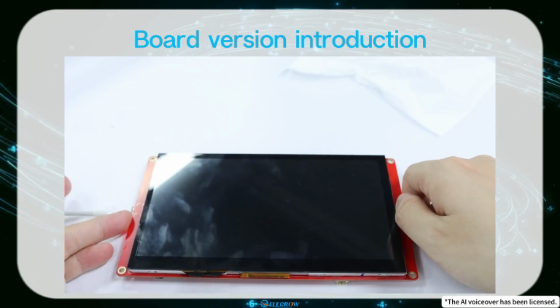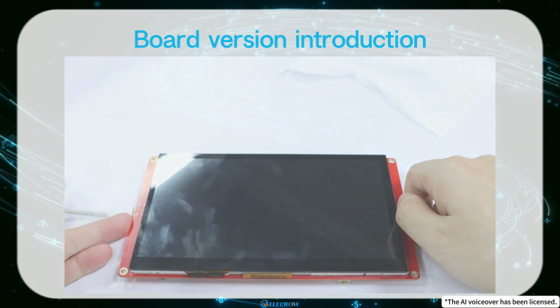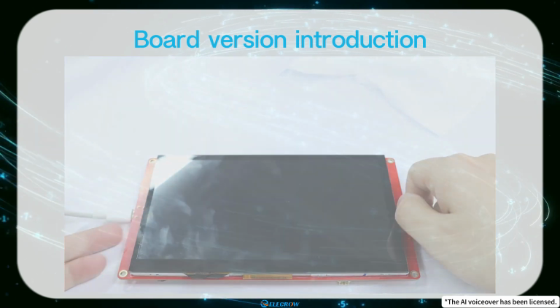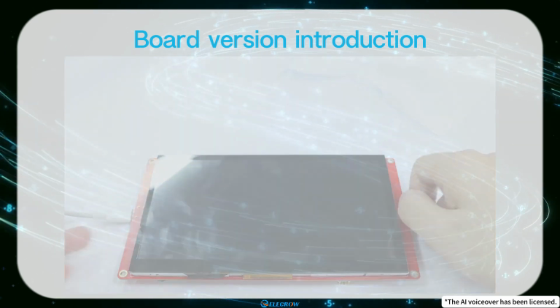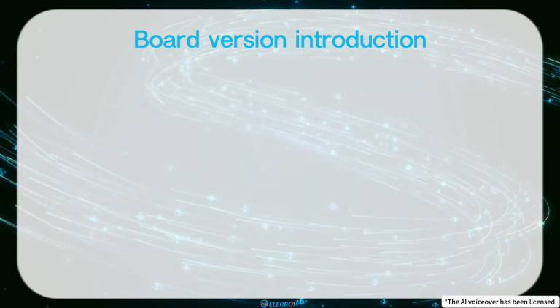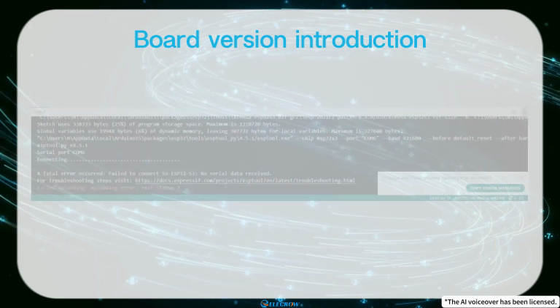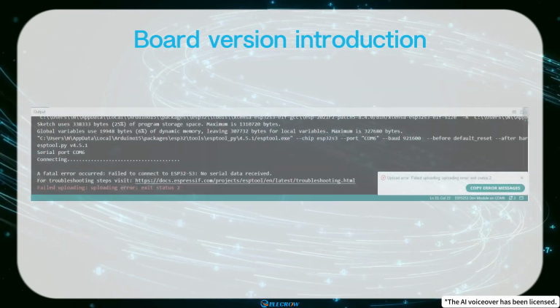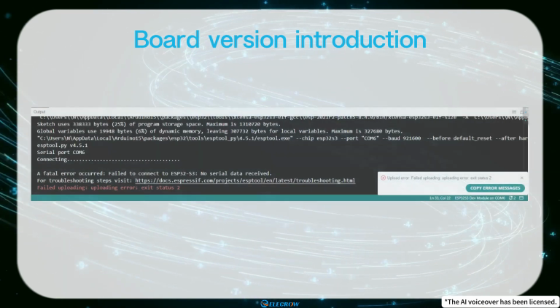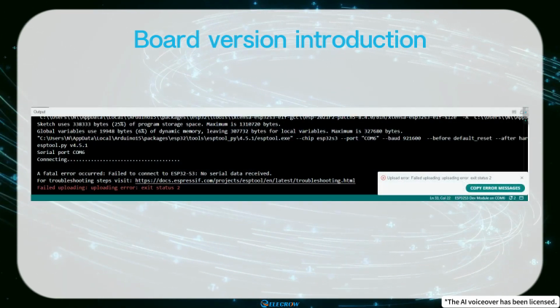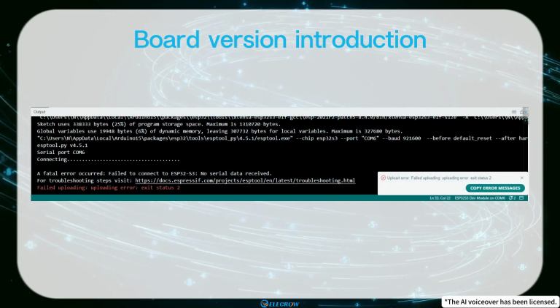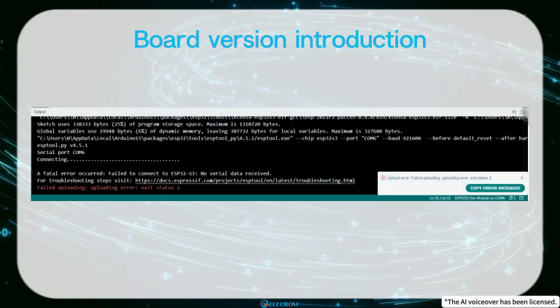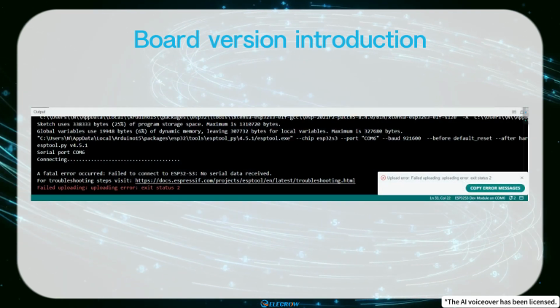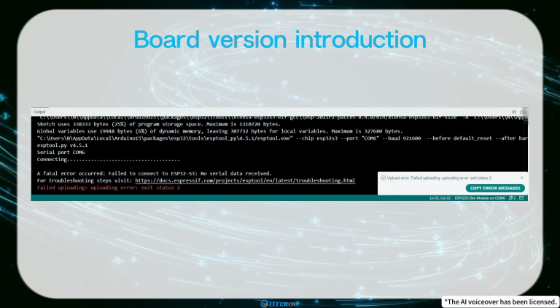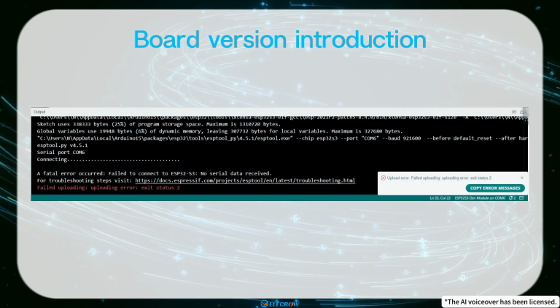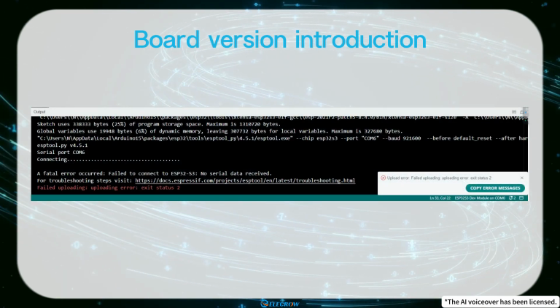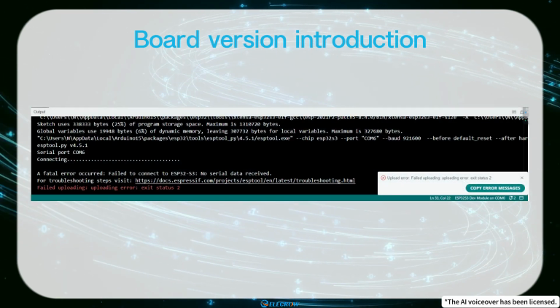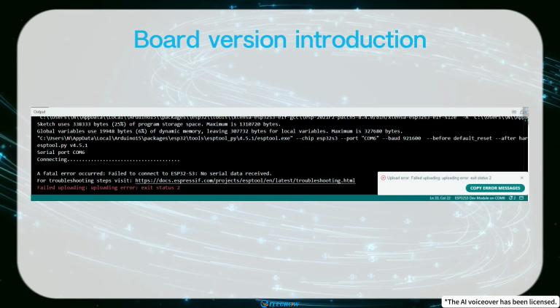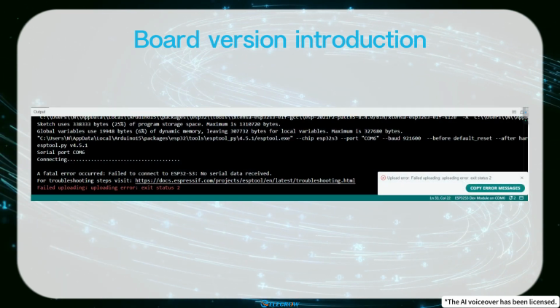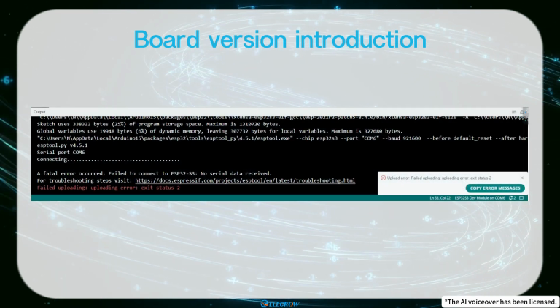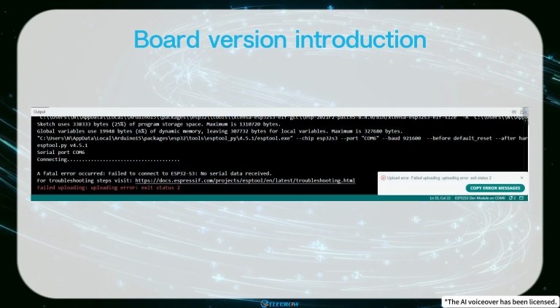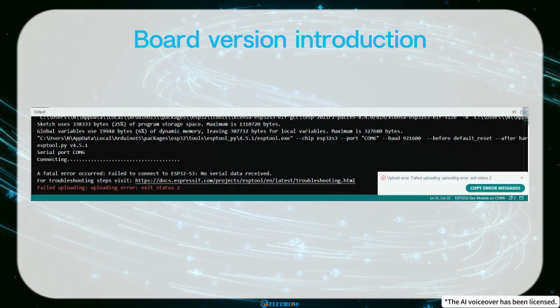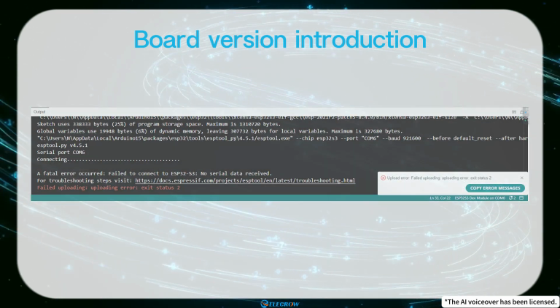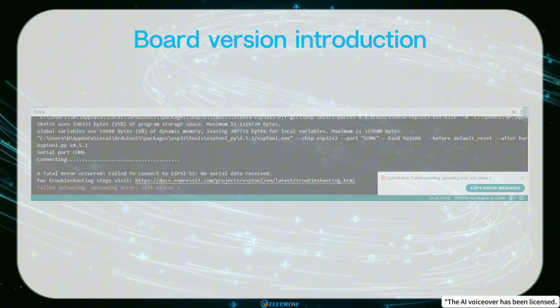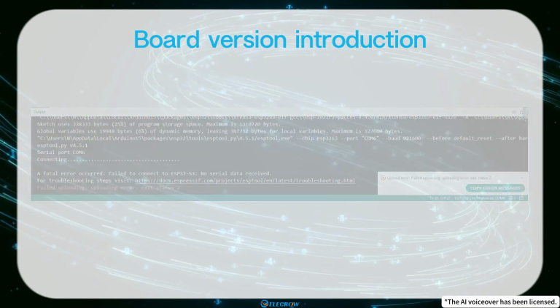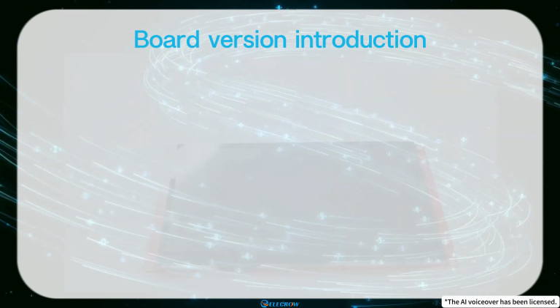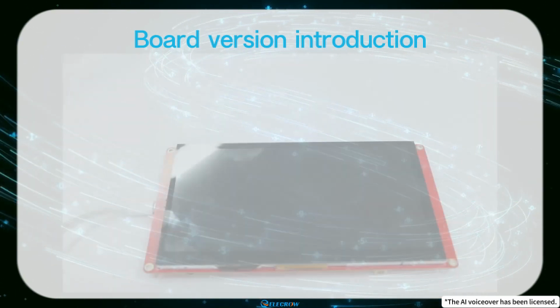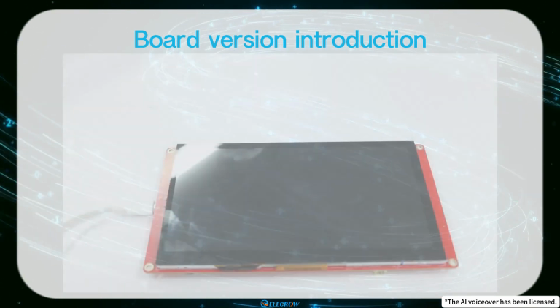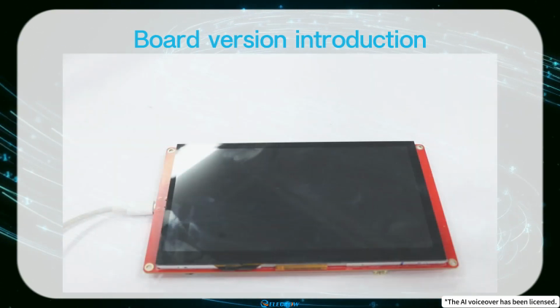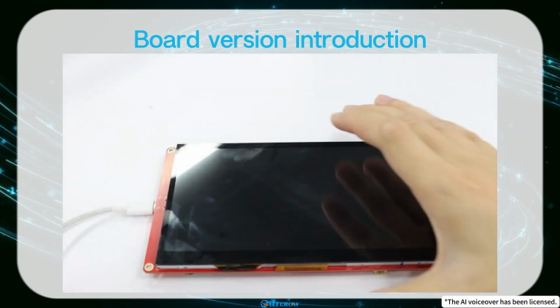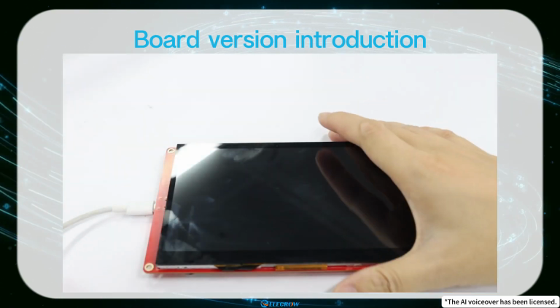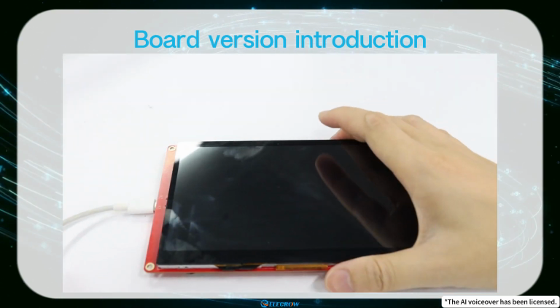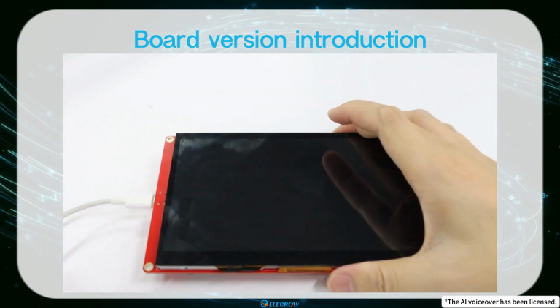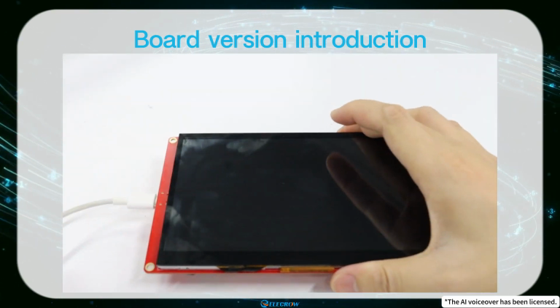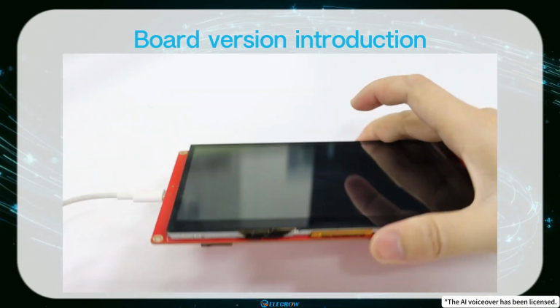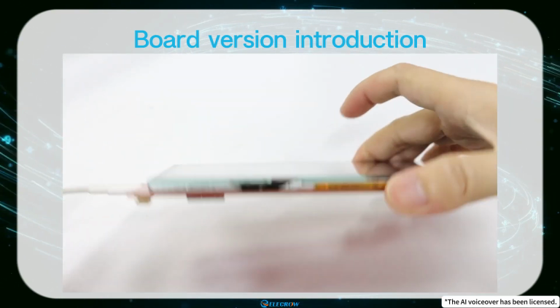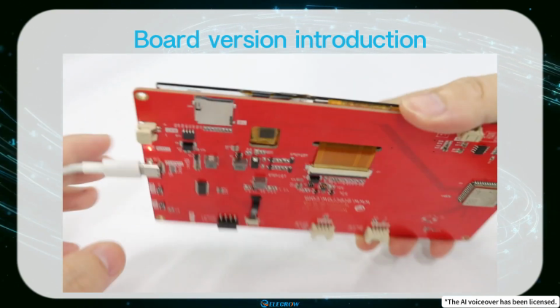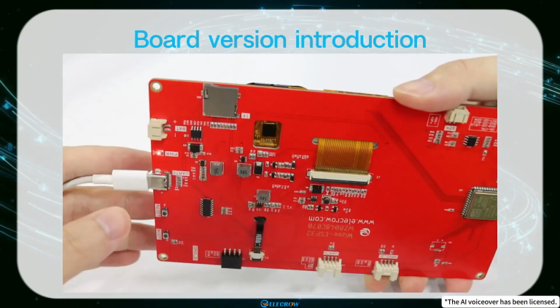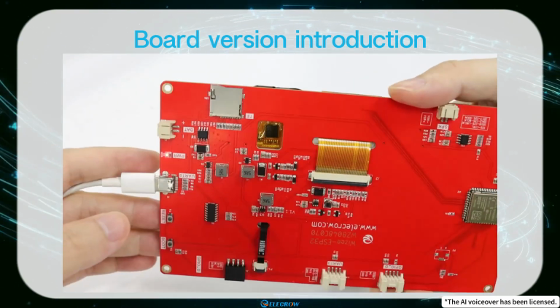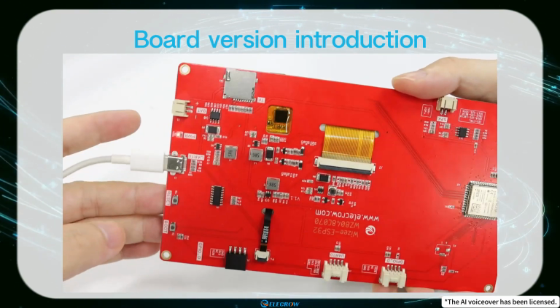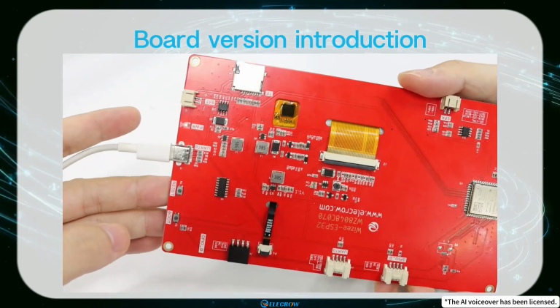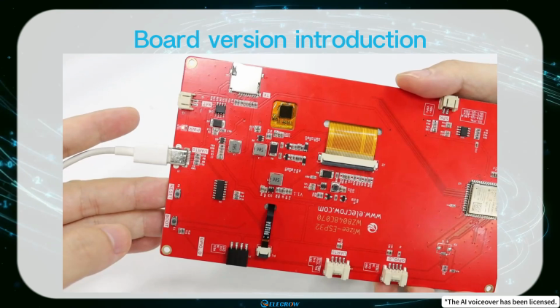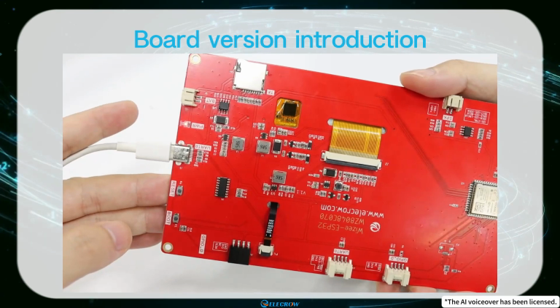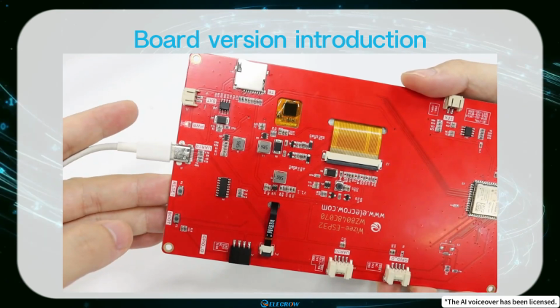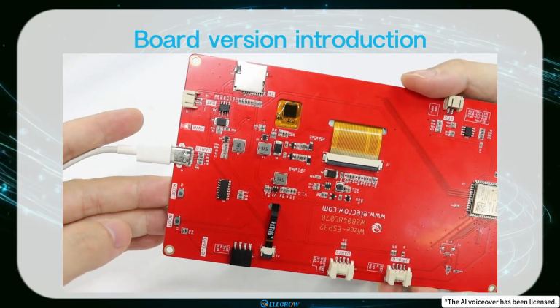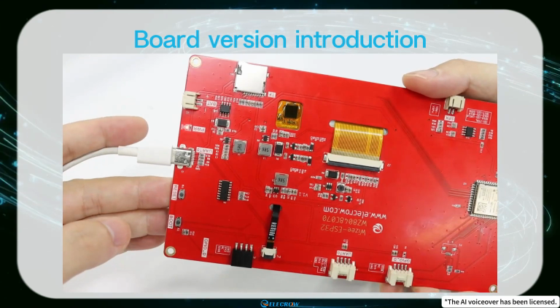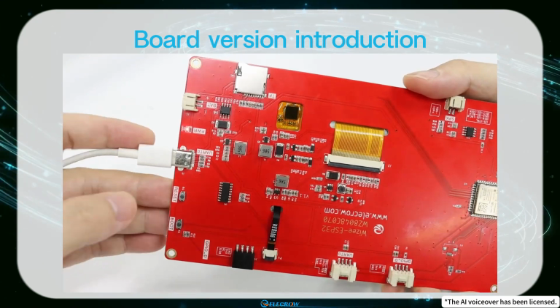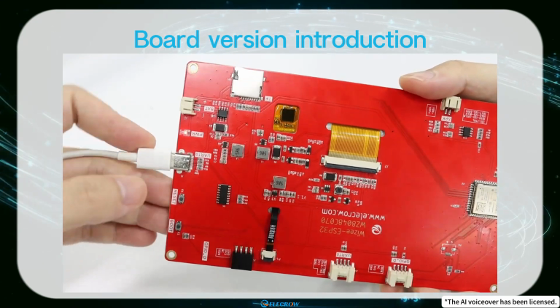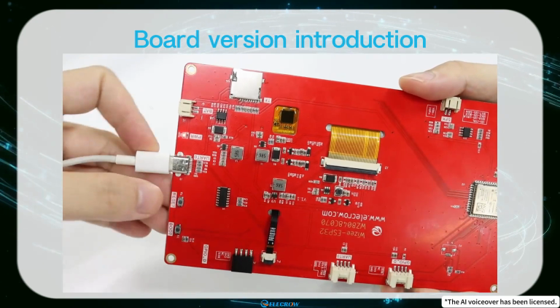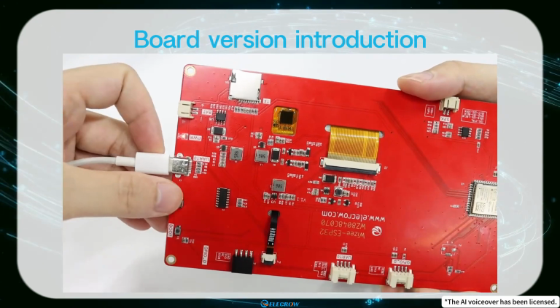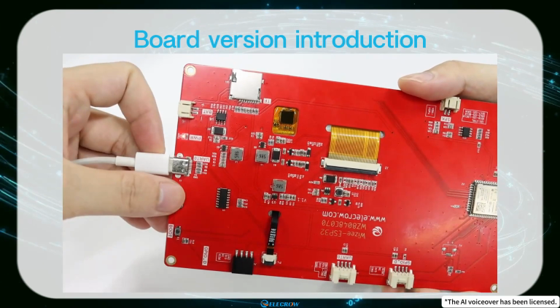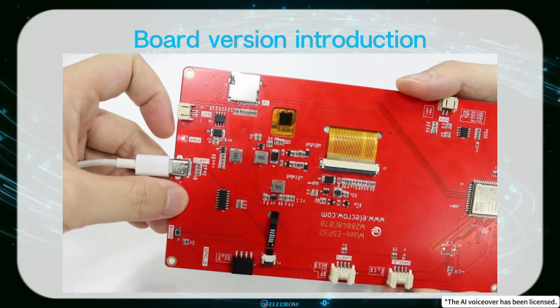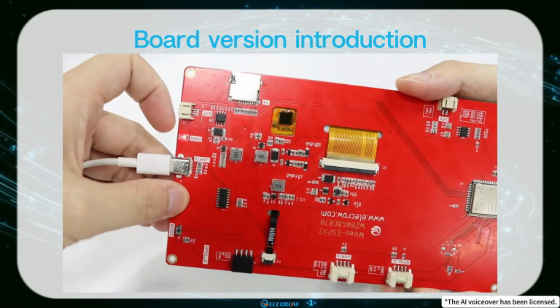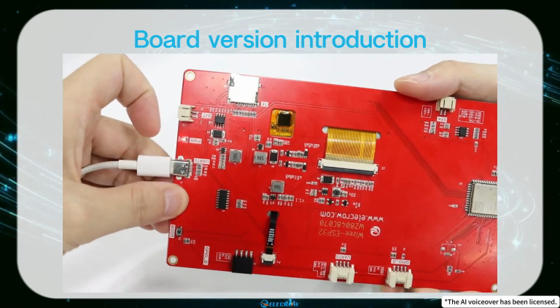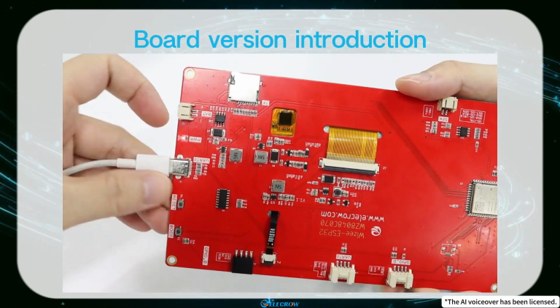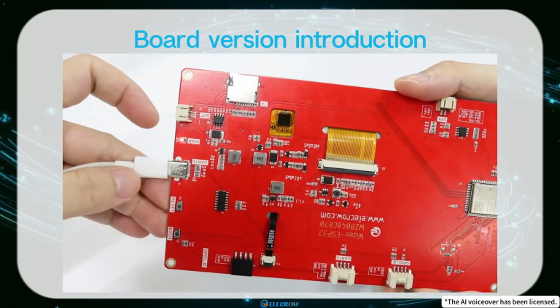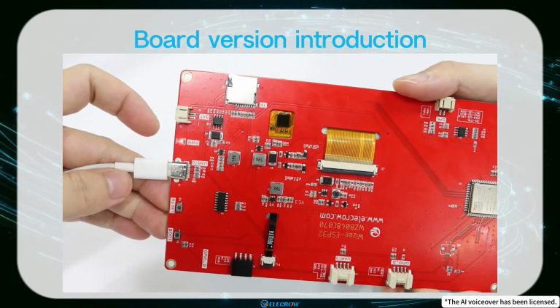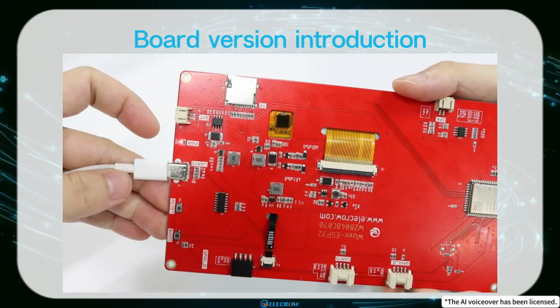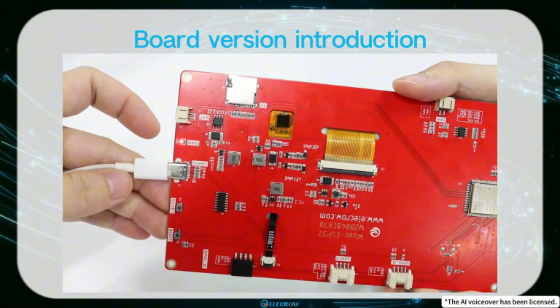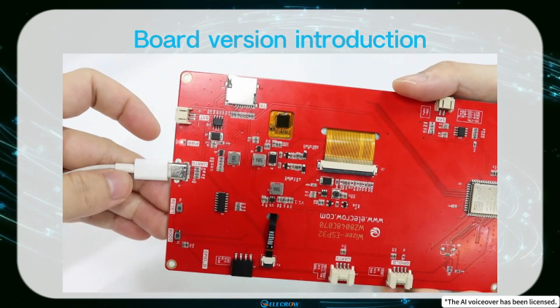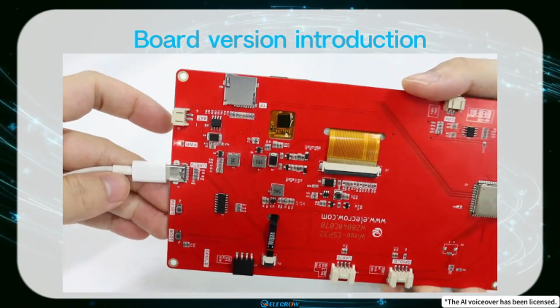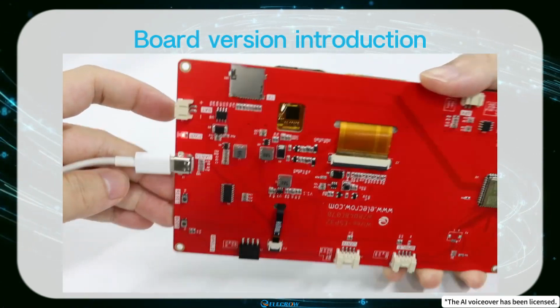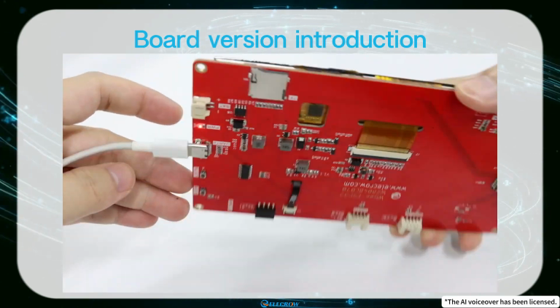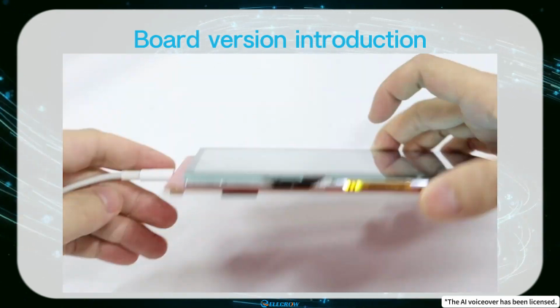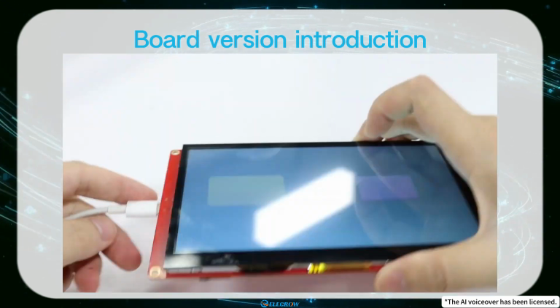After uploading, you'll need to manually press the reset button to see the effects of the newly uploaded code.